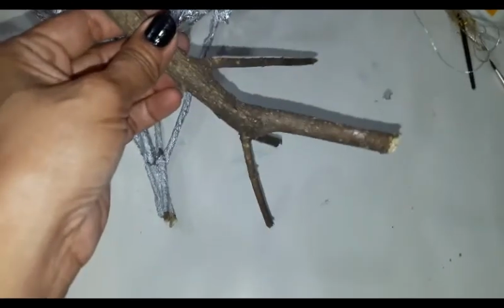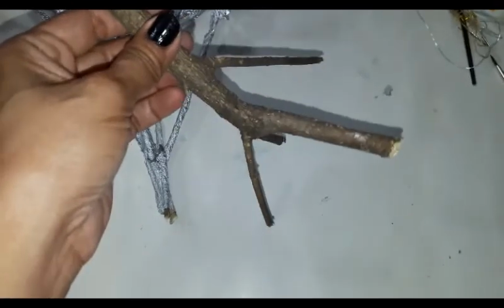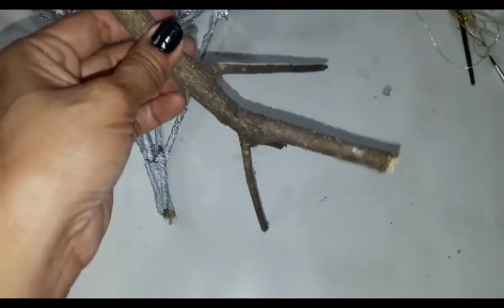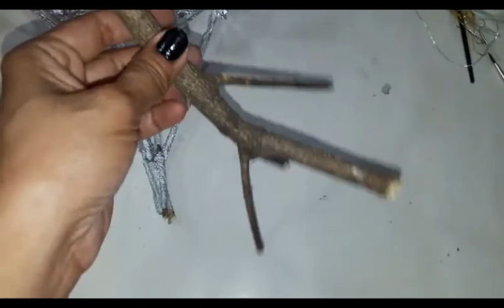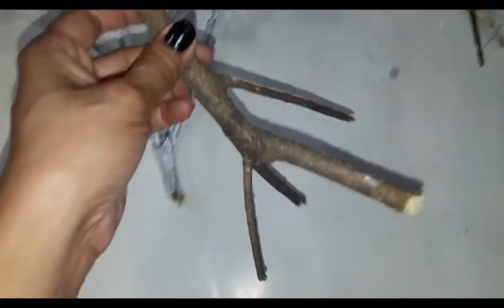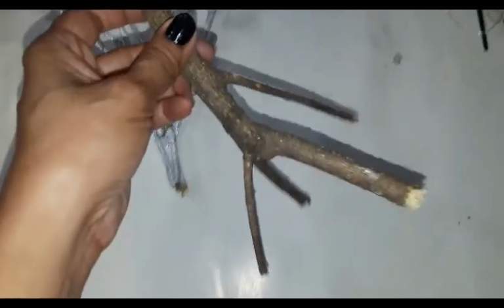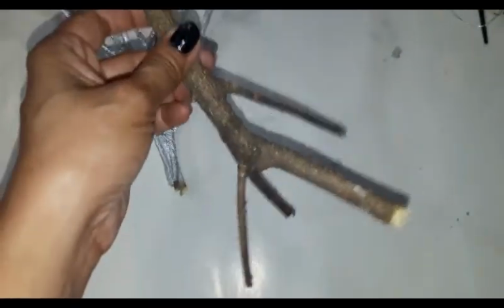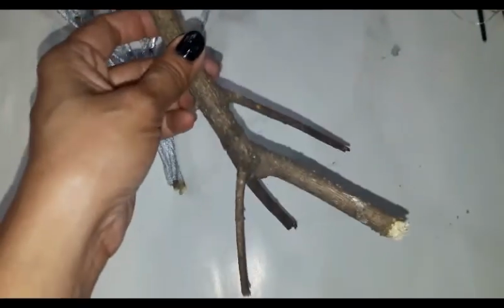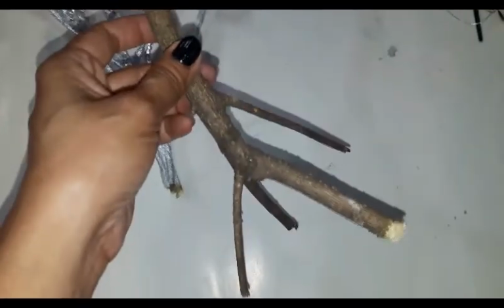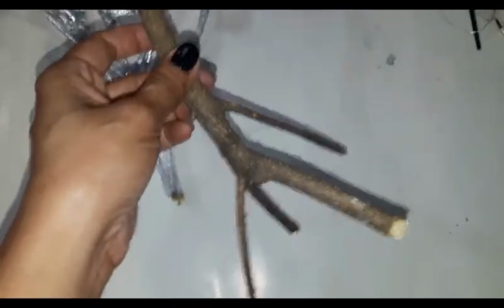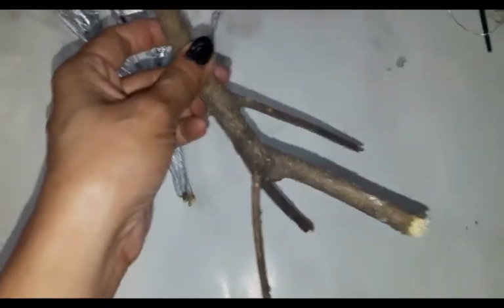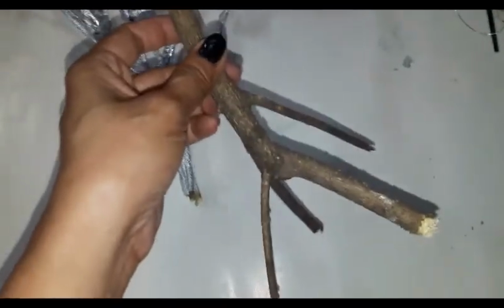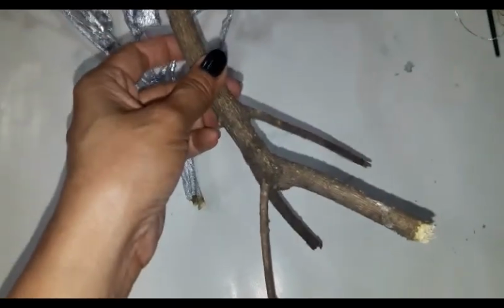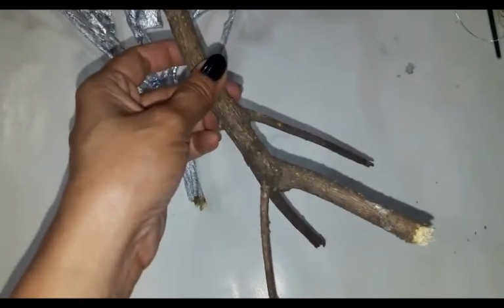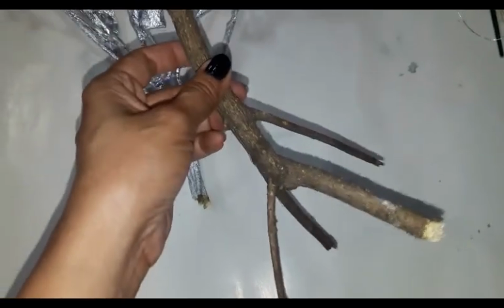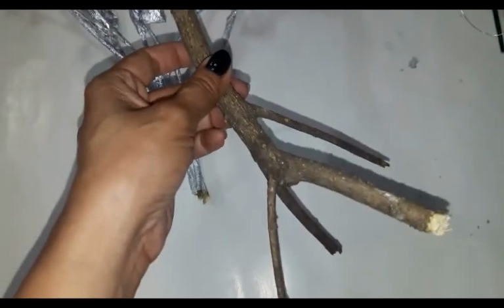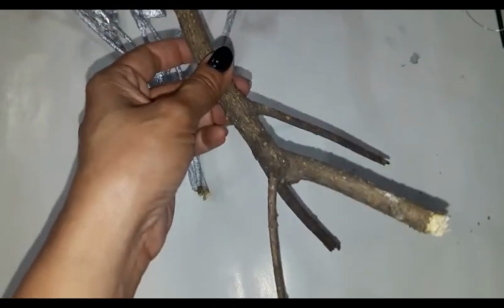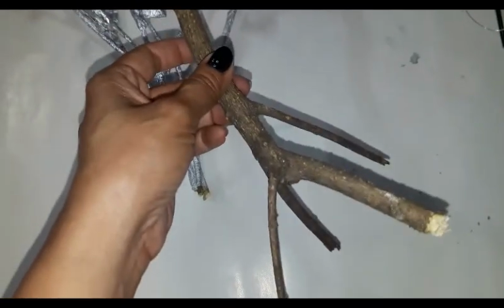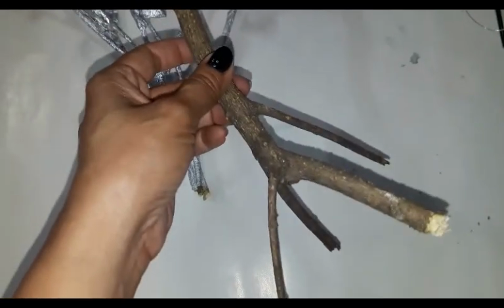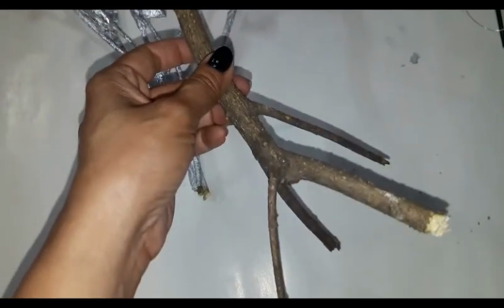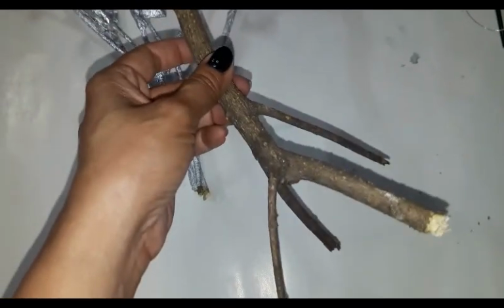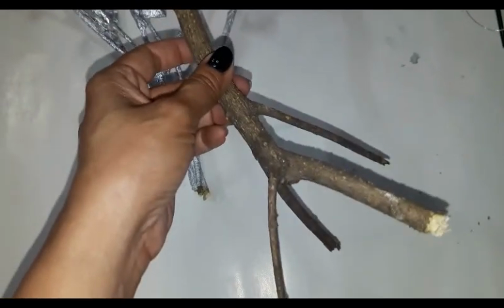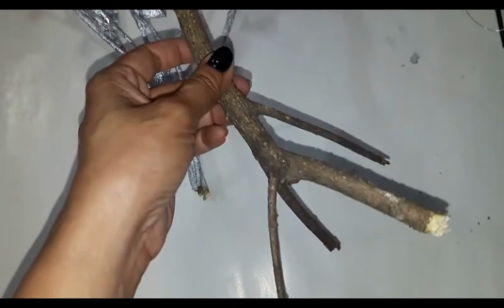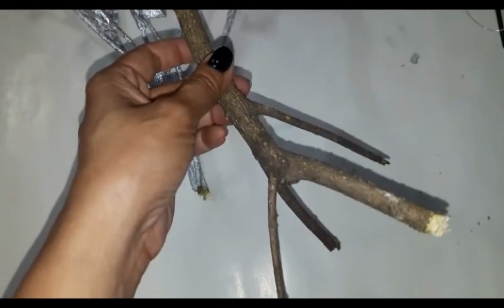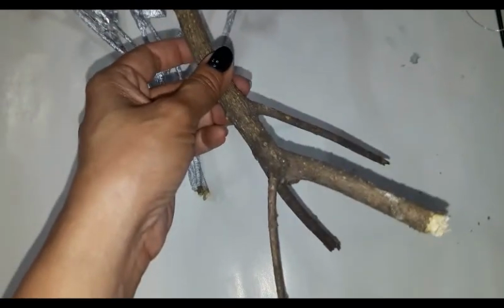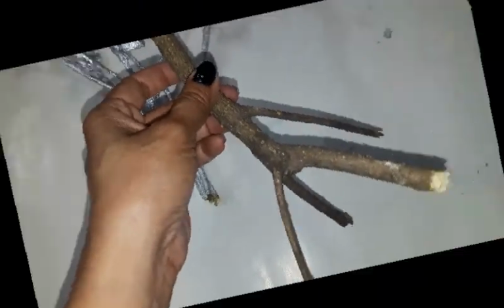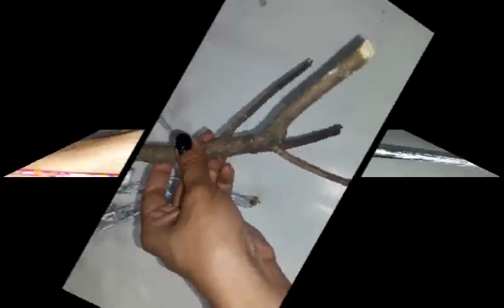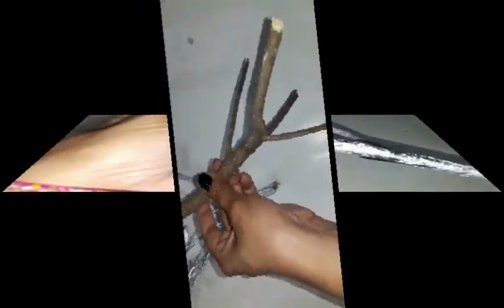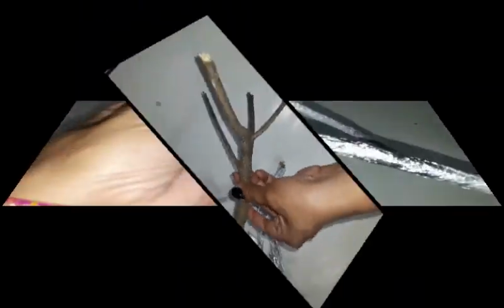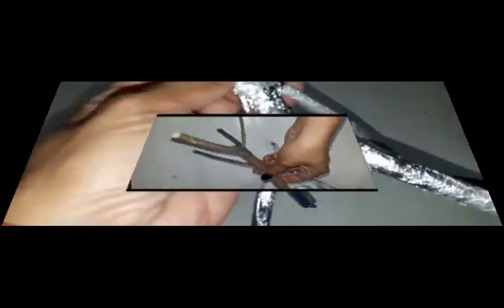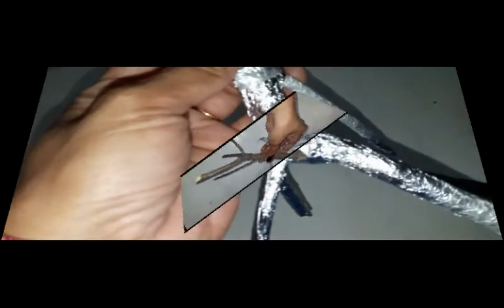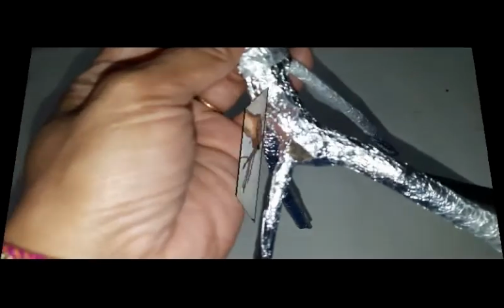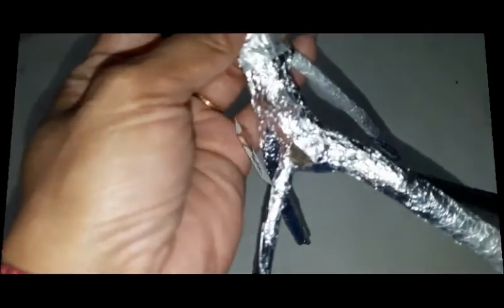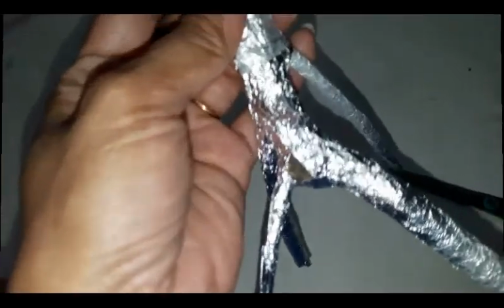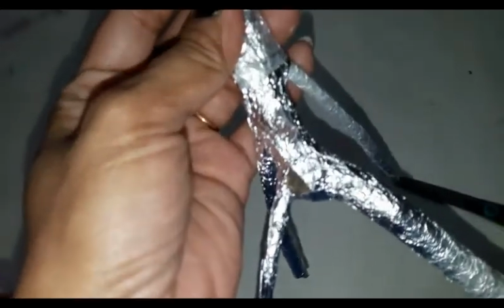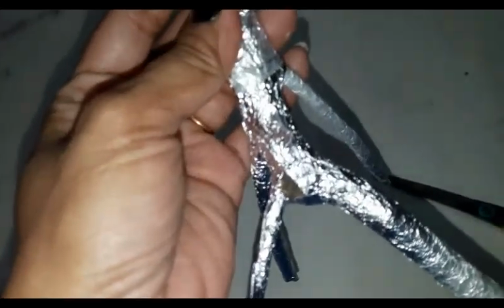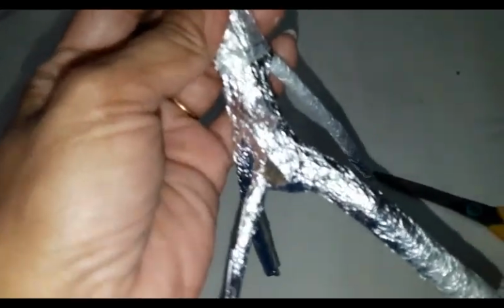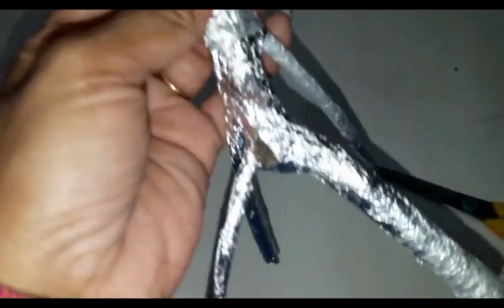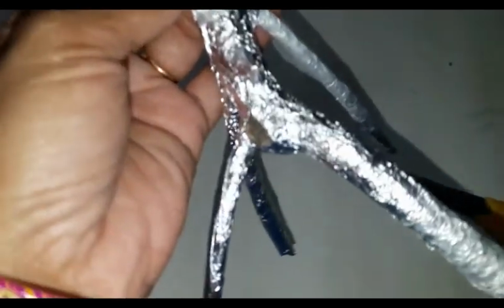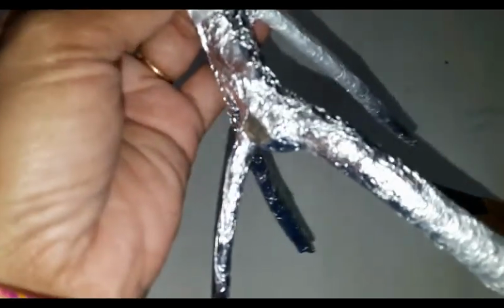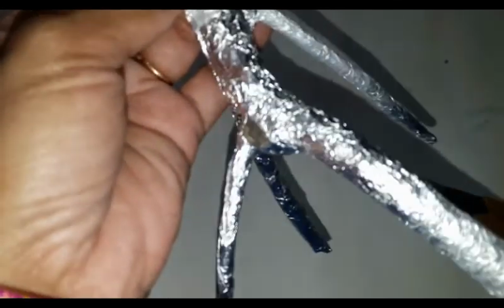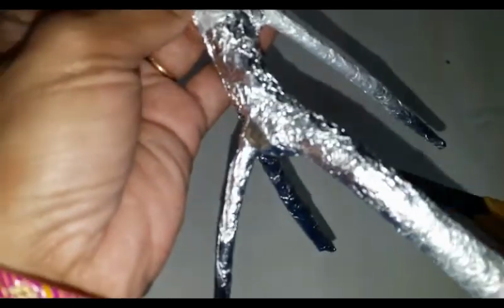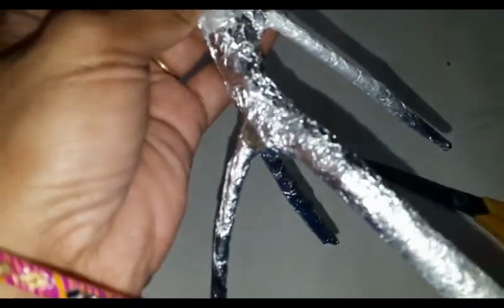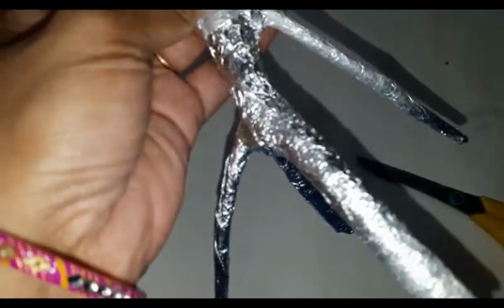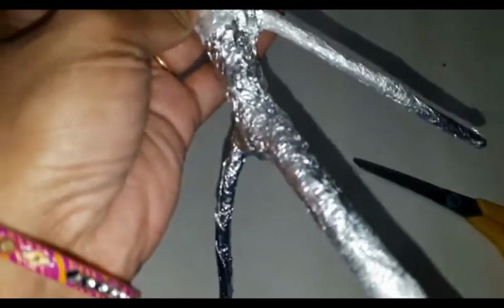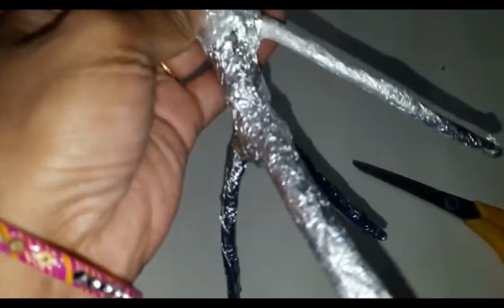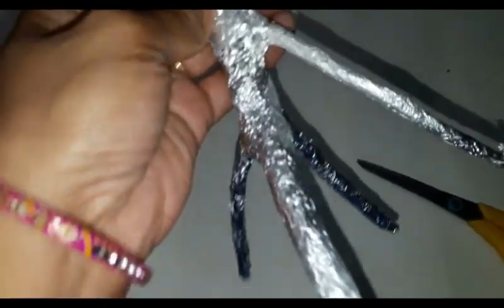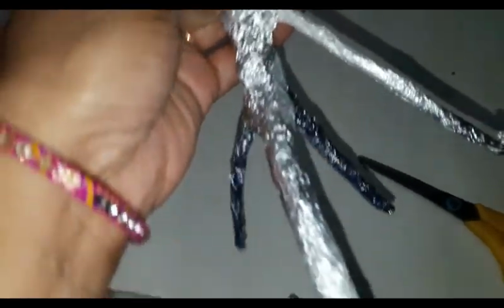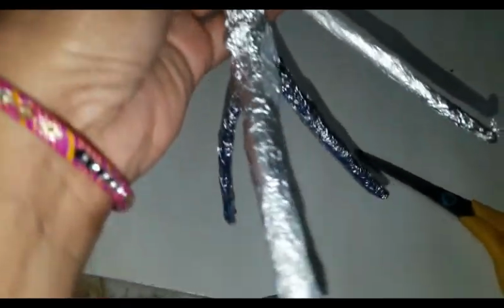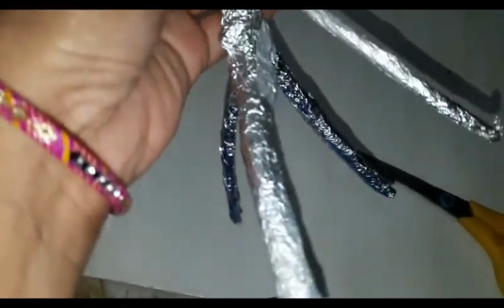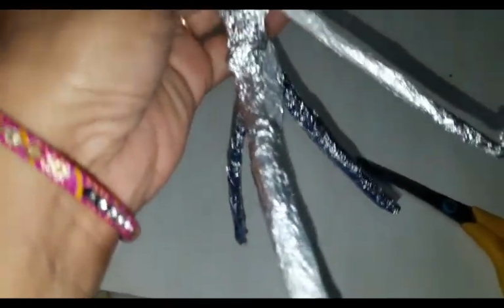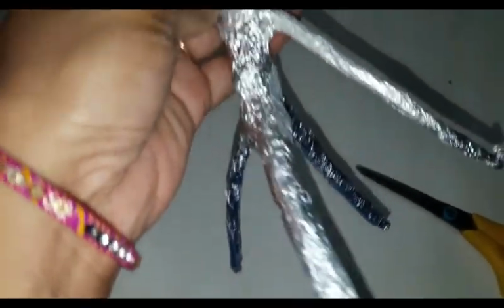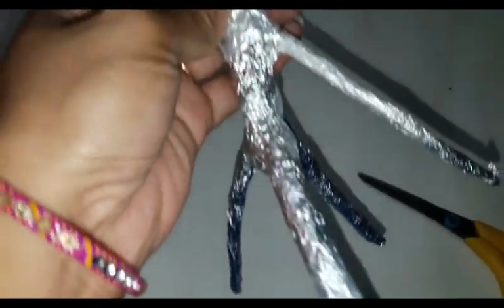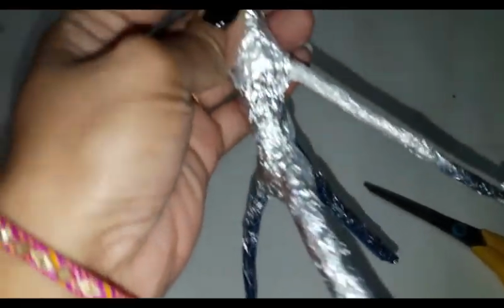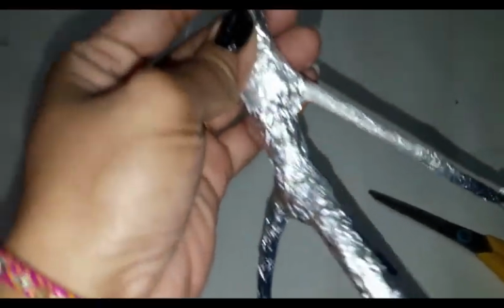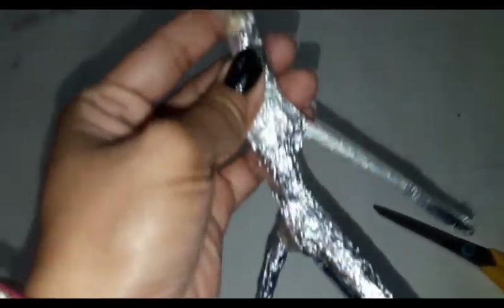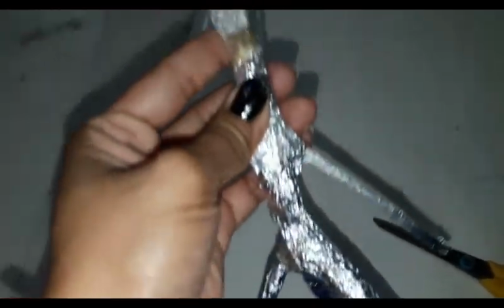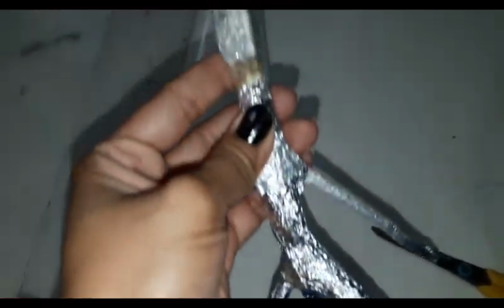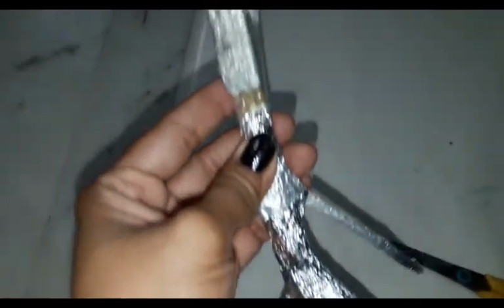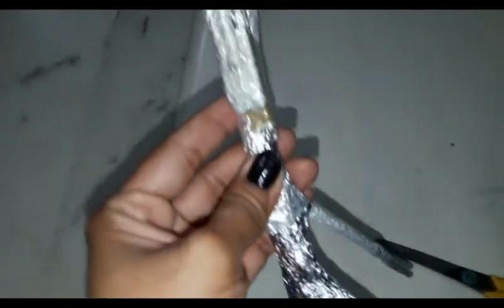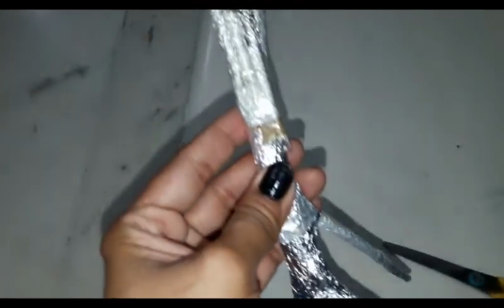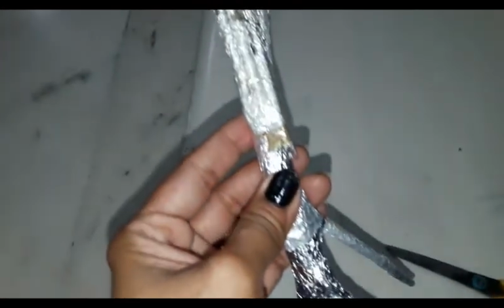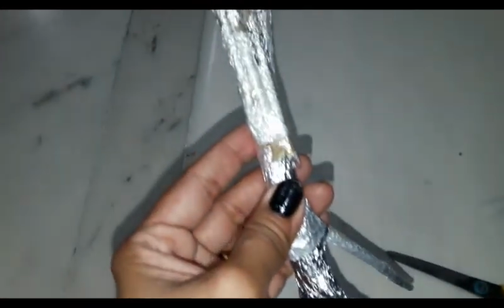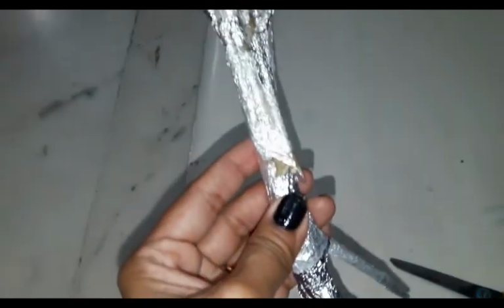Now that the tree is ready, I will add this branch upside down for the roots so that it can stand on its own without any support.